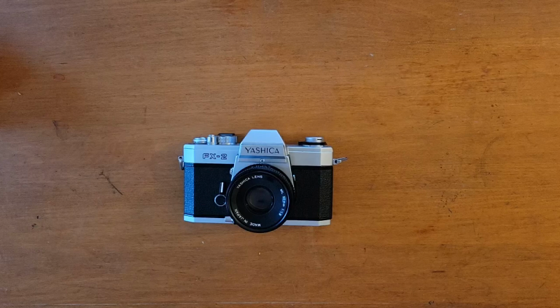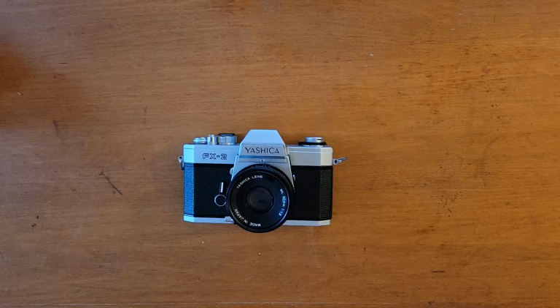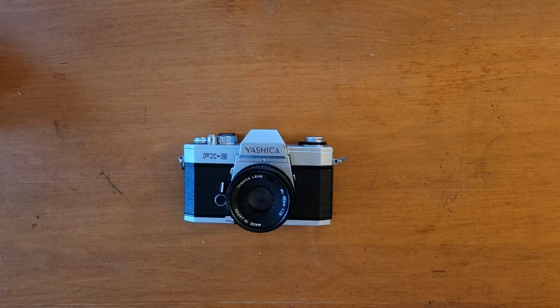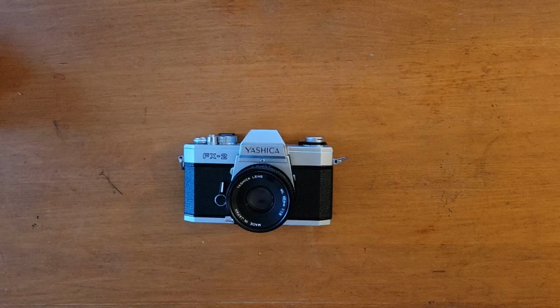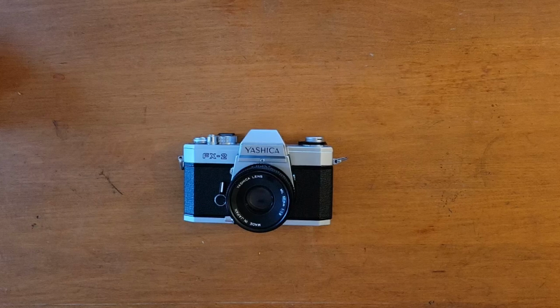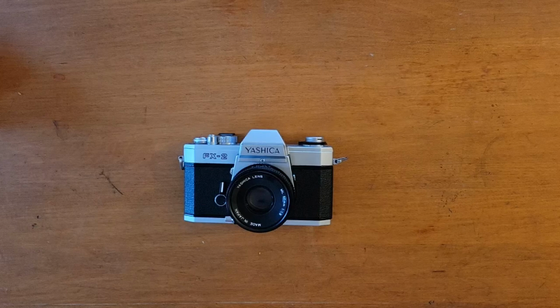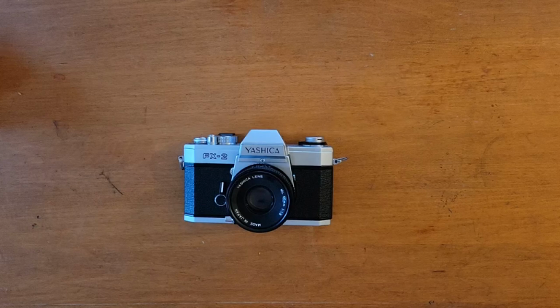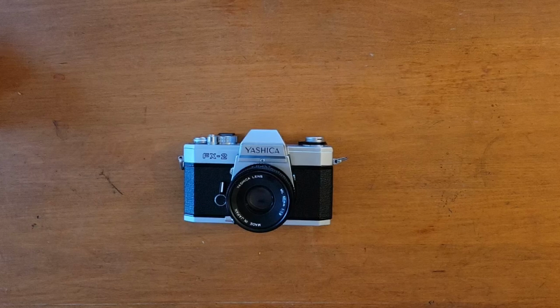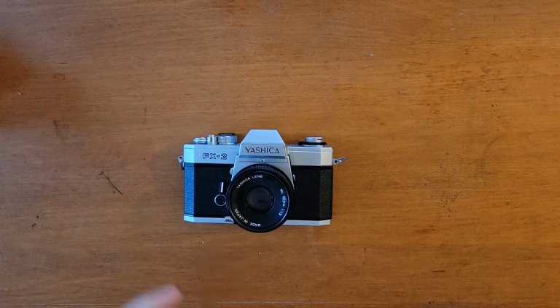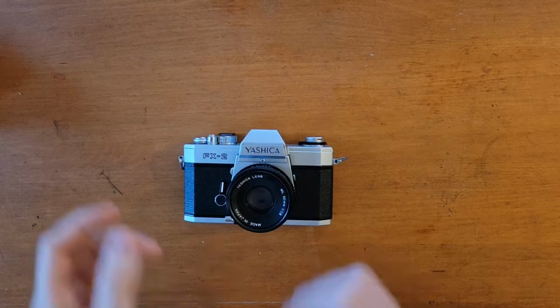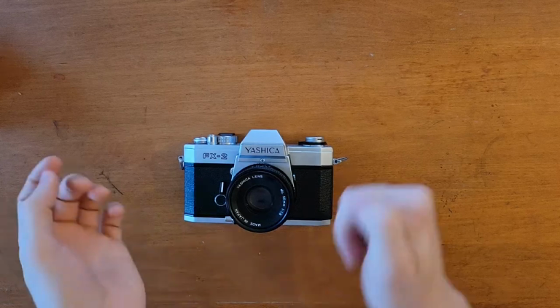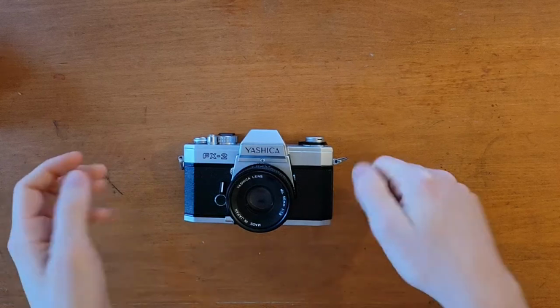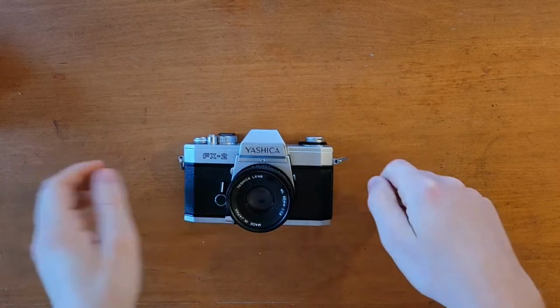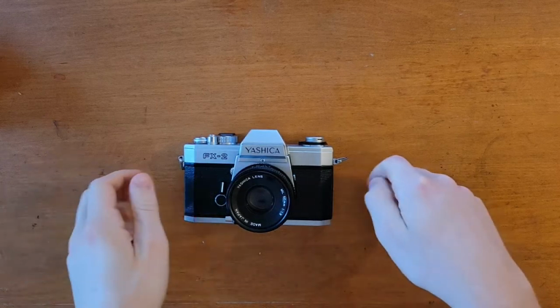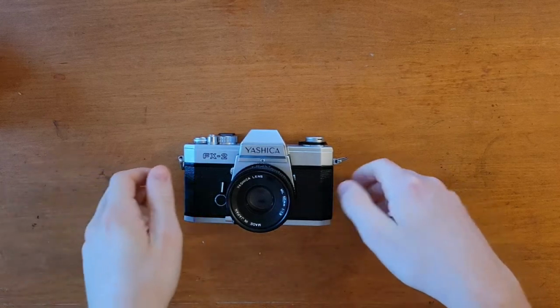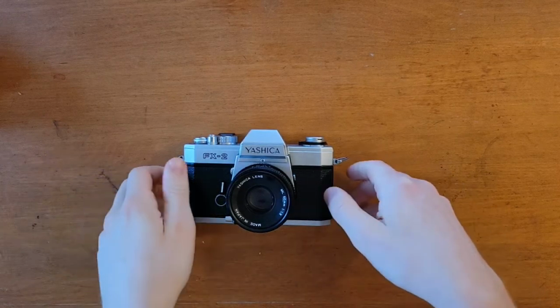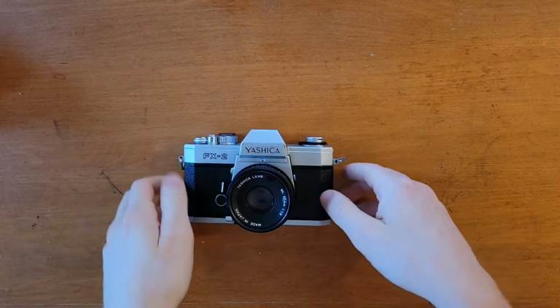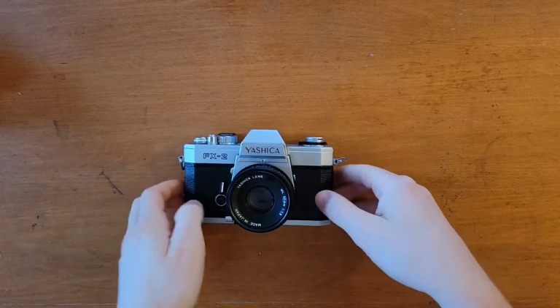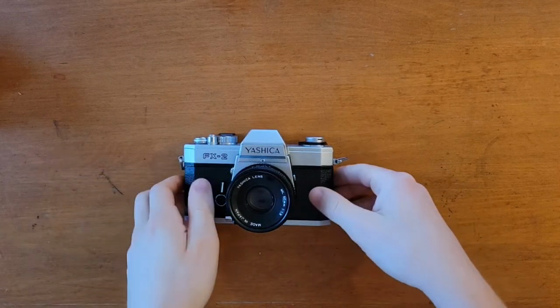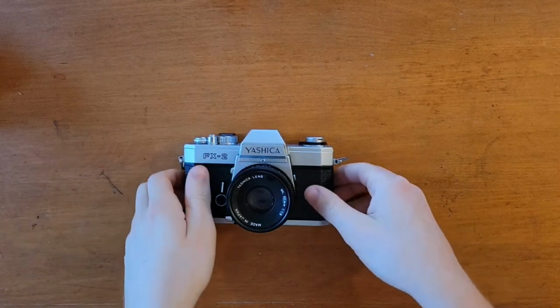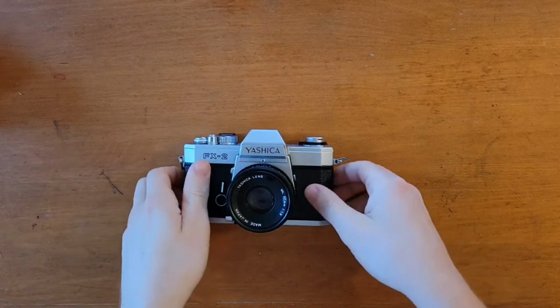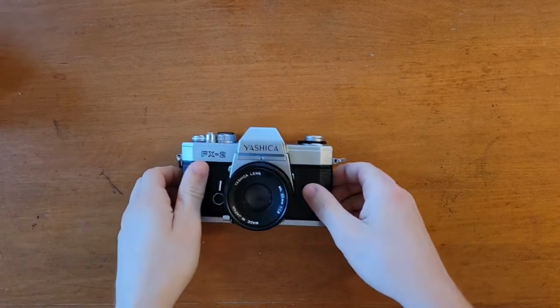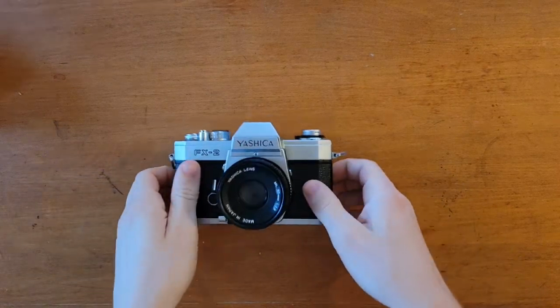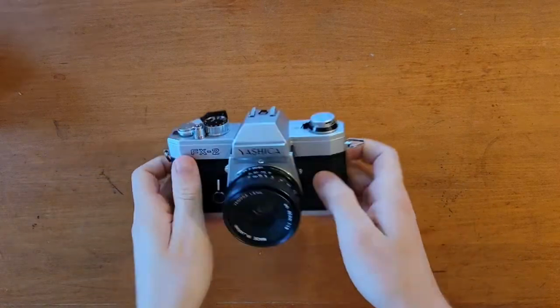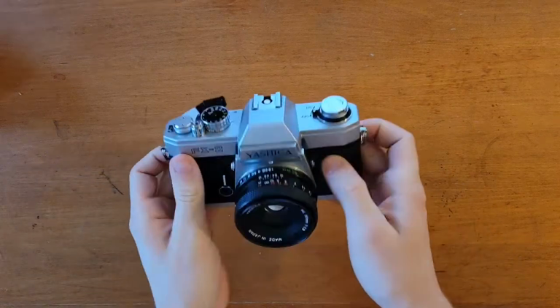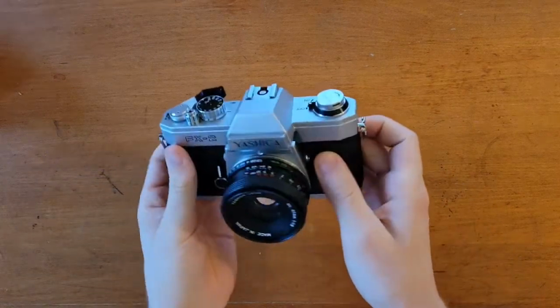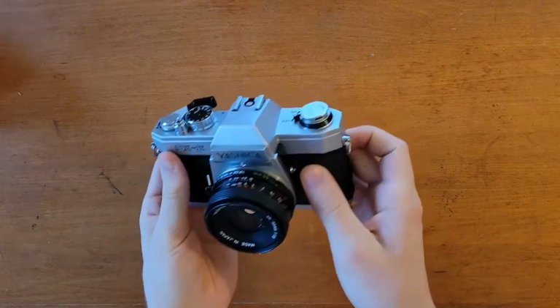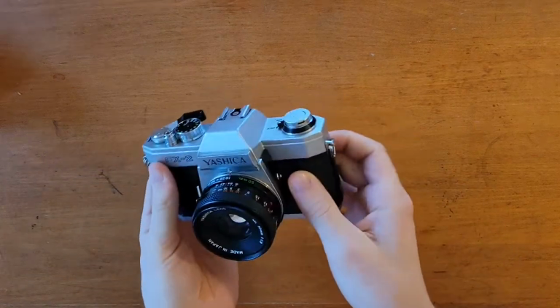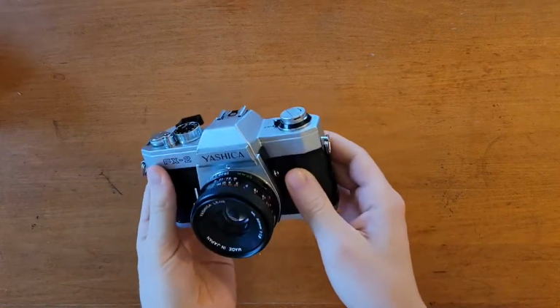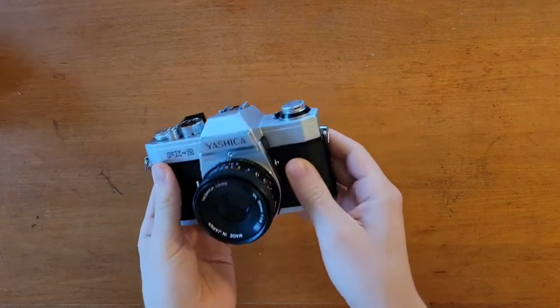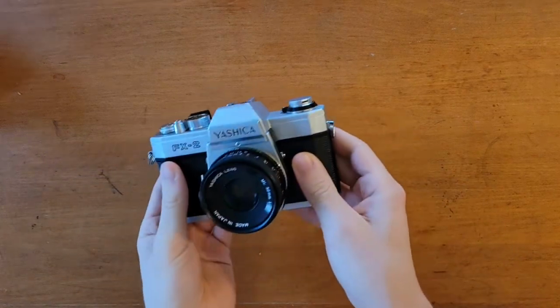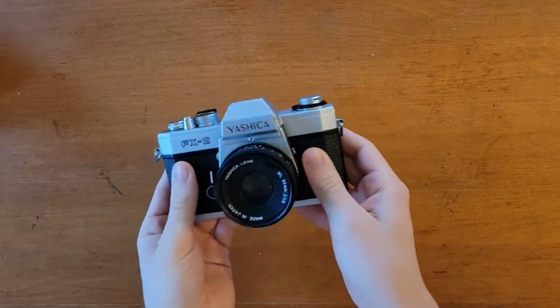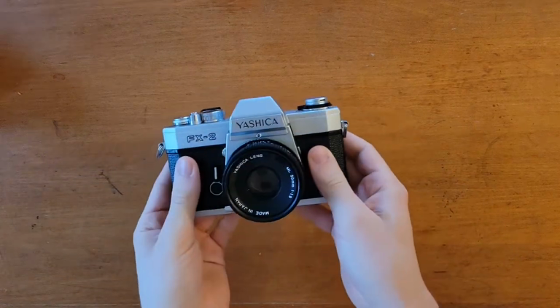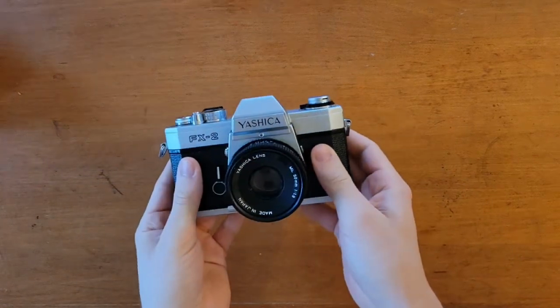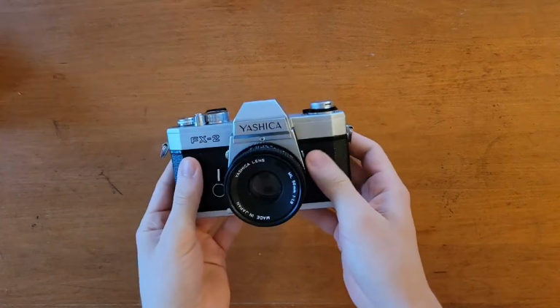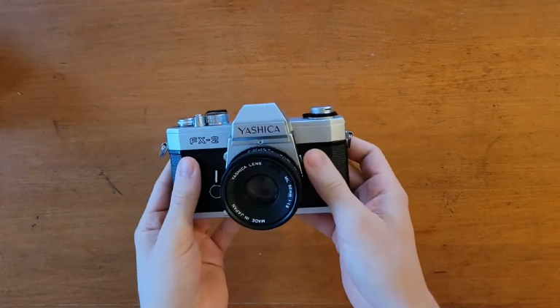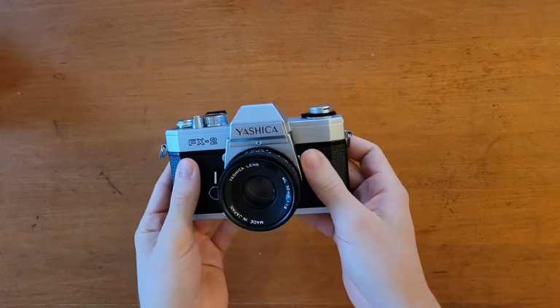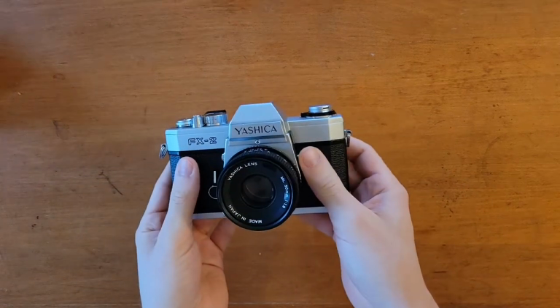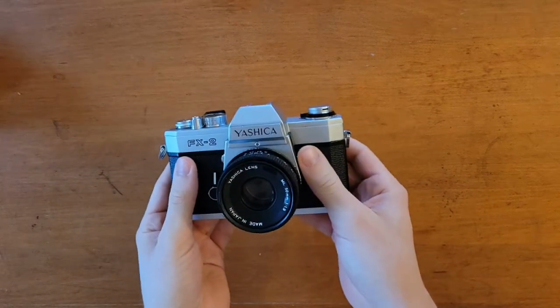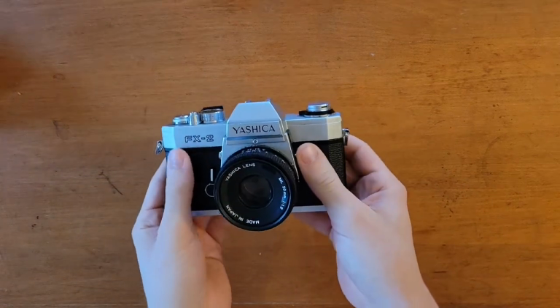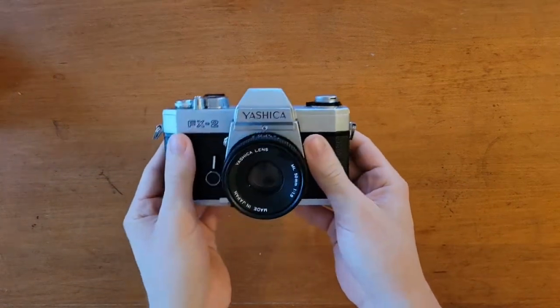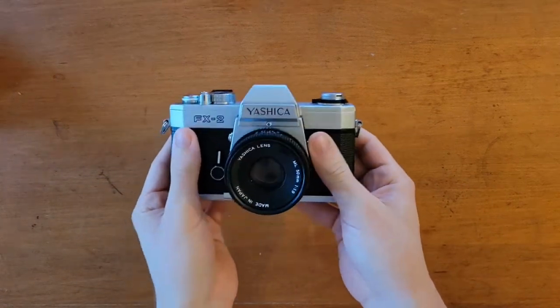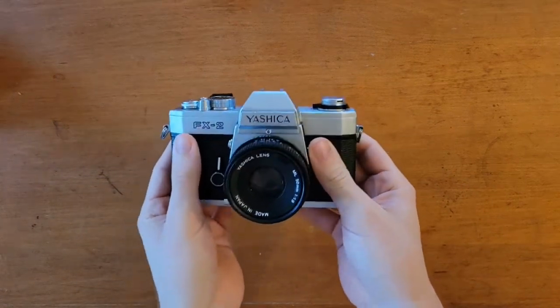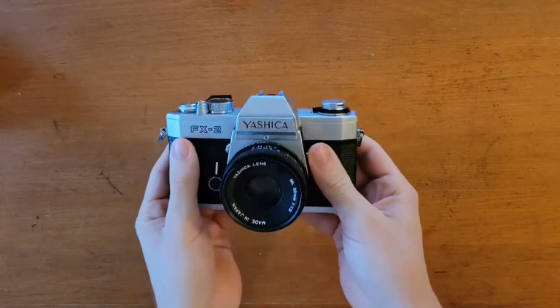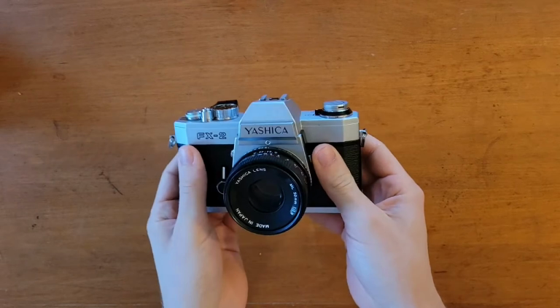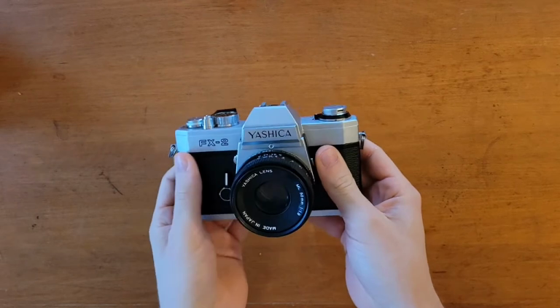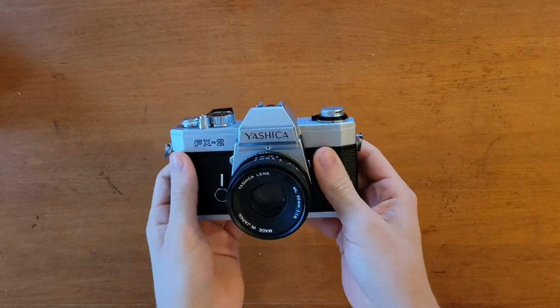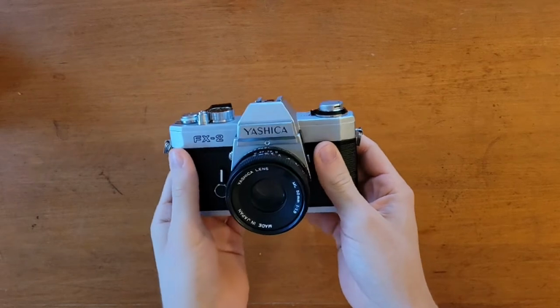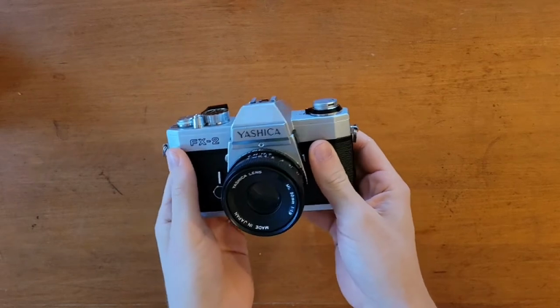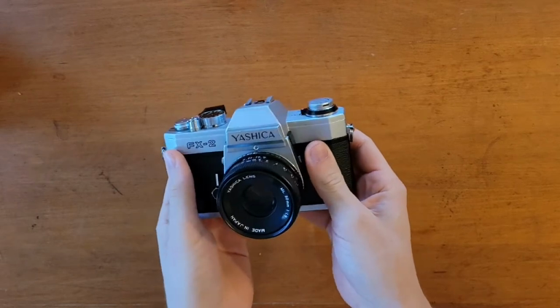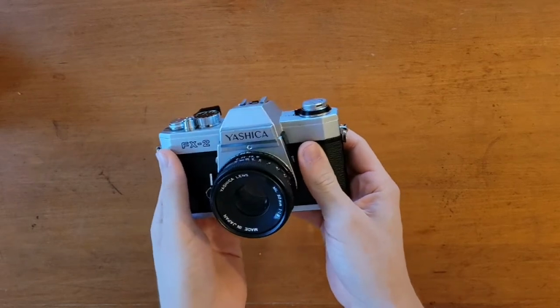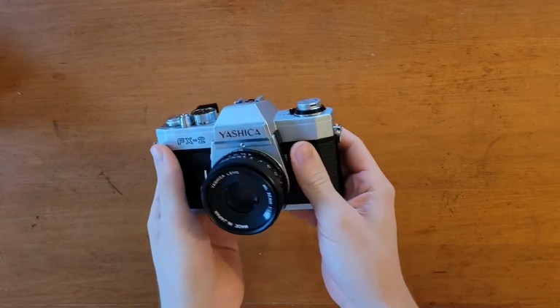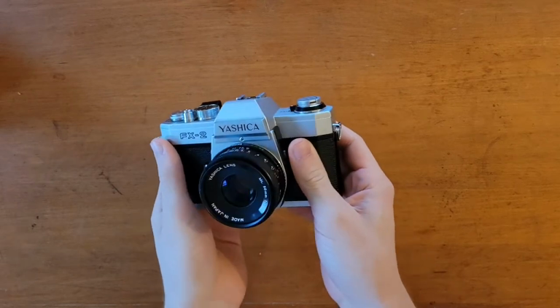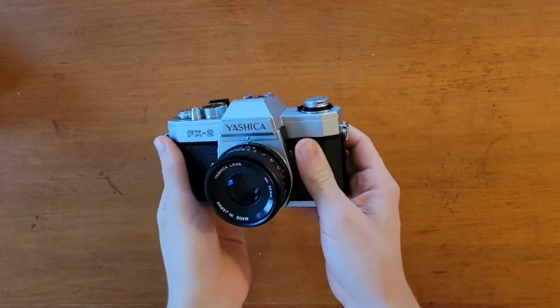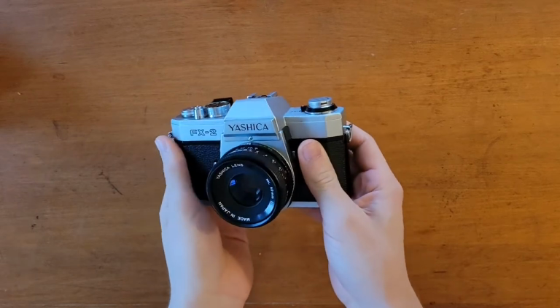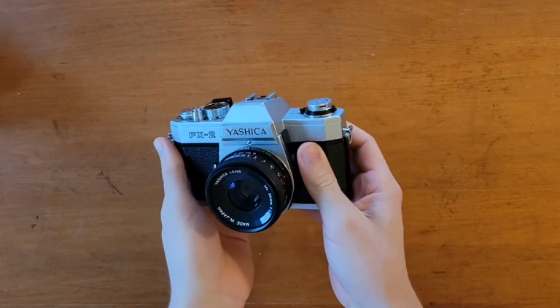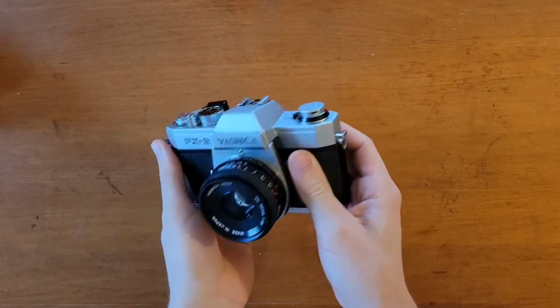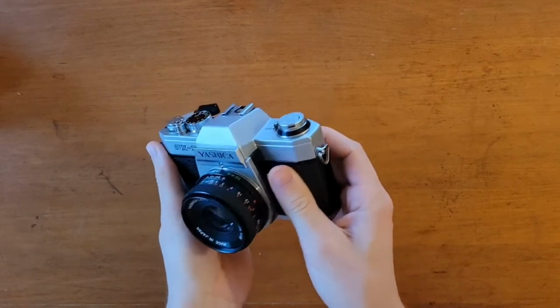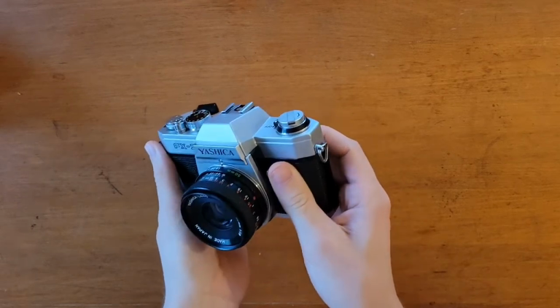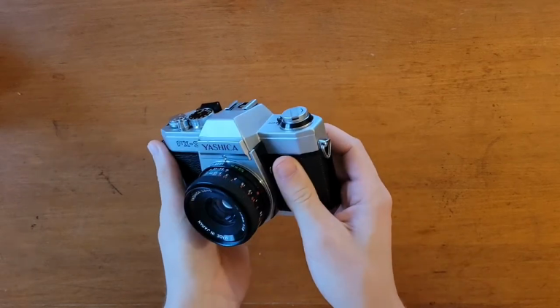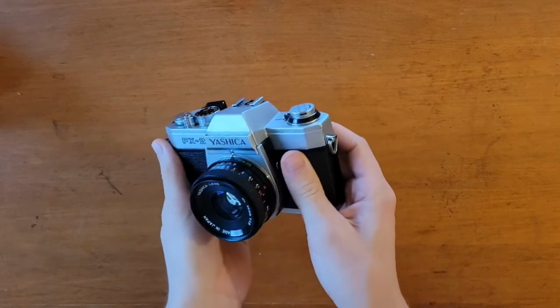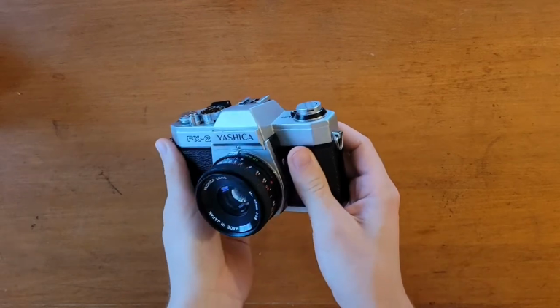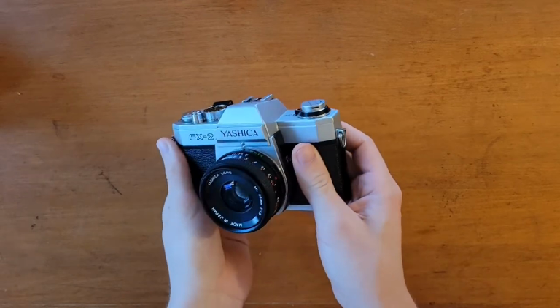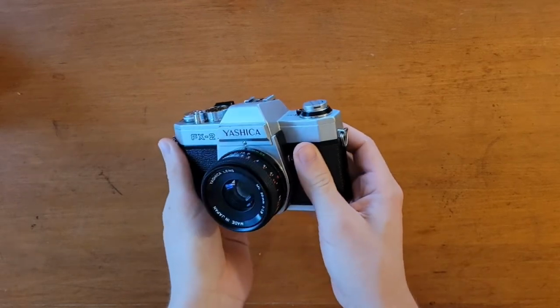Hi there and welcome. You're watching the Mechanical SLR Lounge, and today what I have is a Yashica FX2.